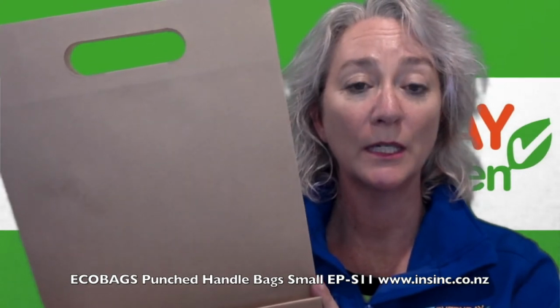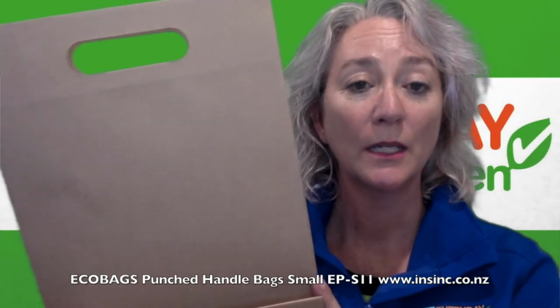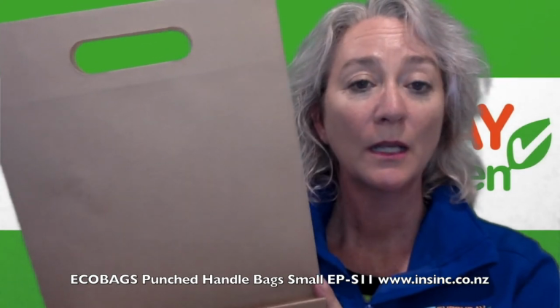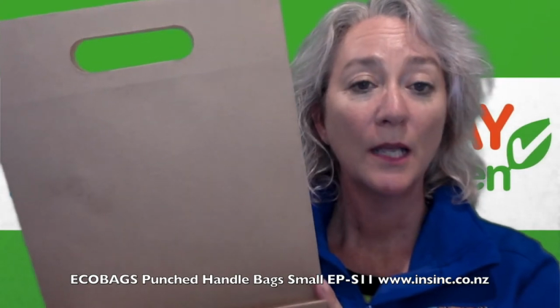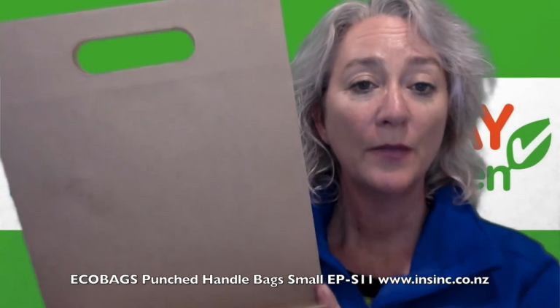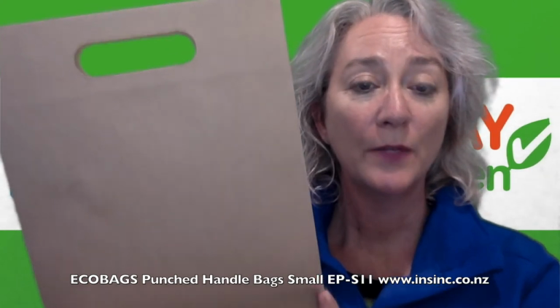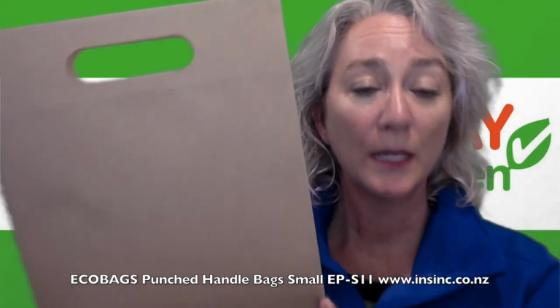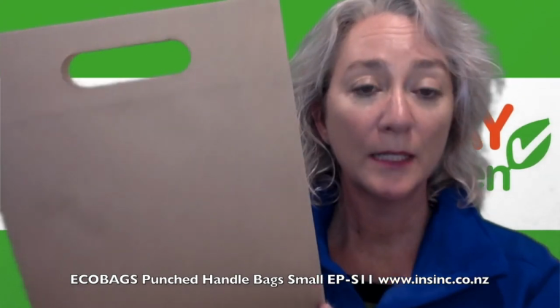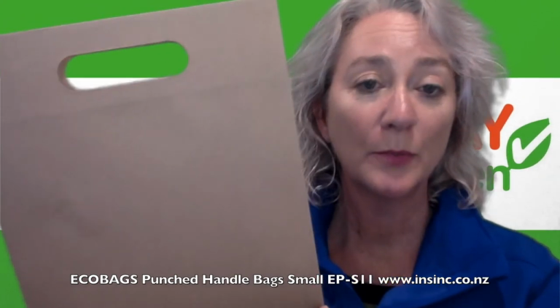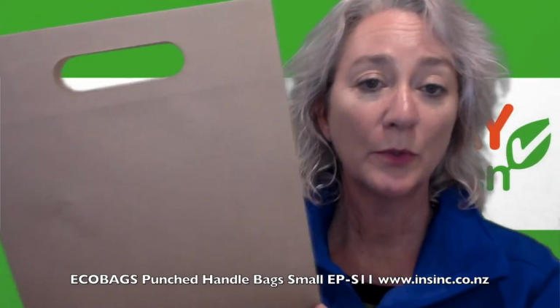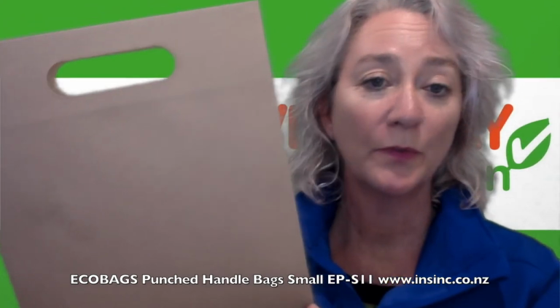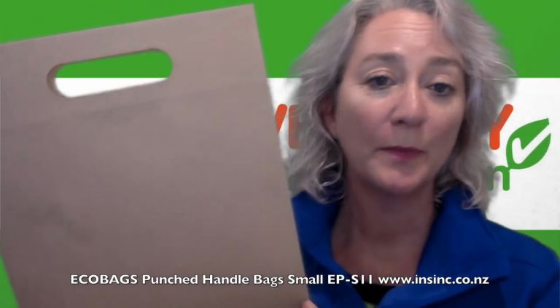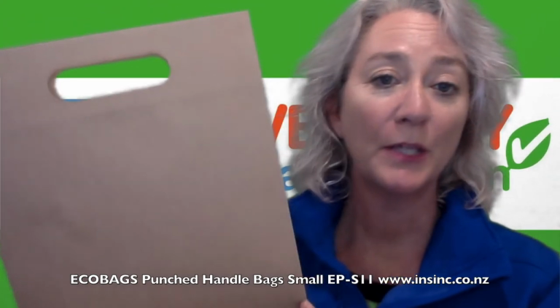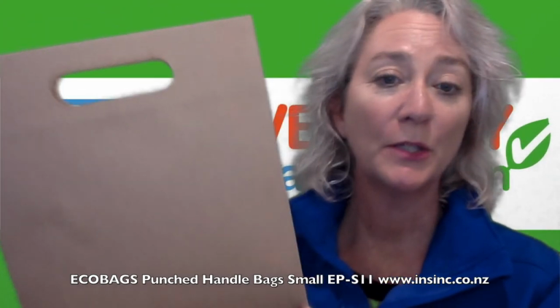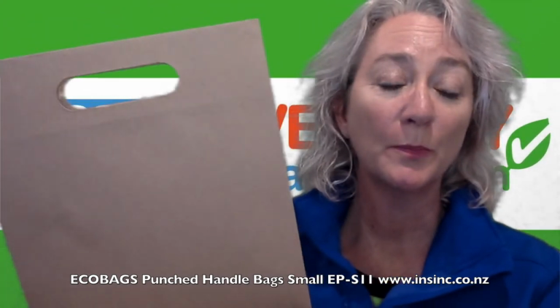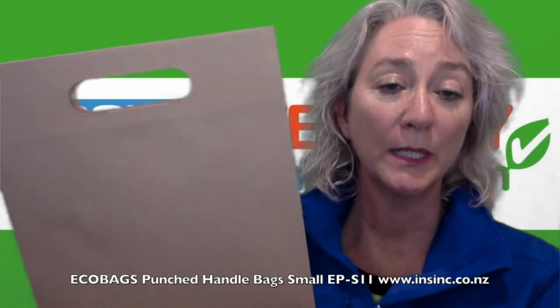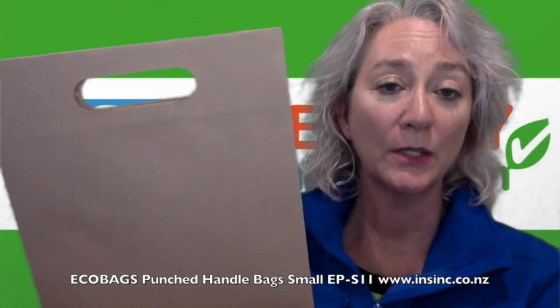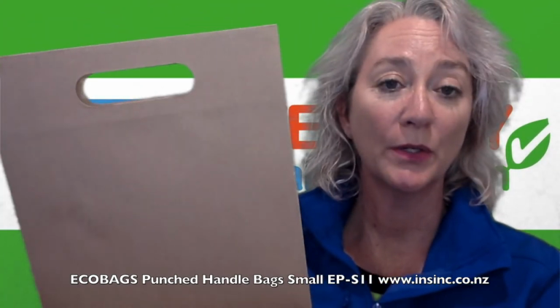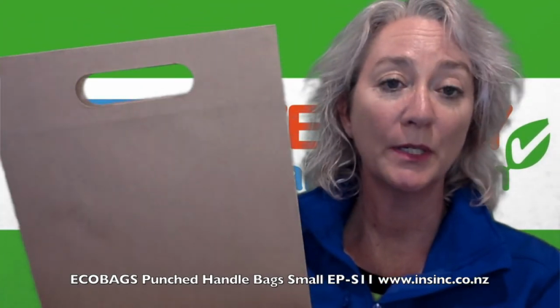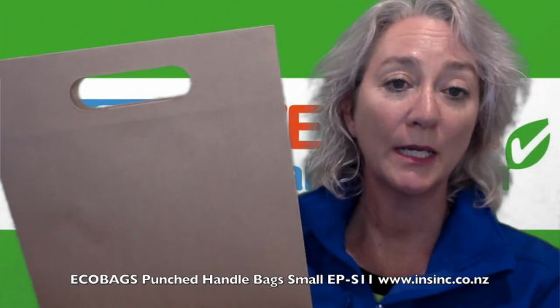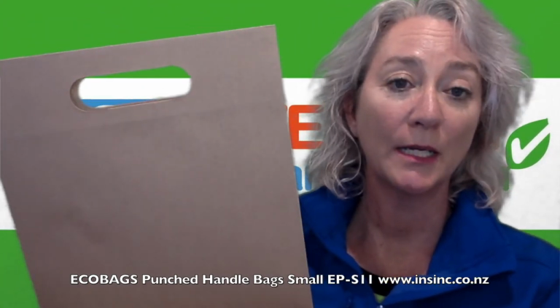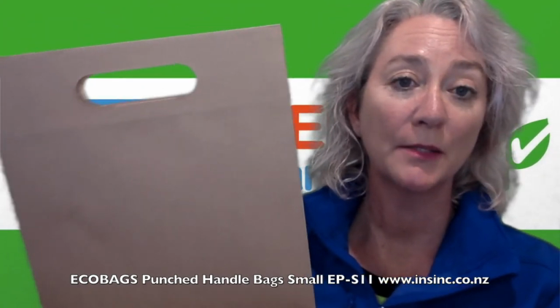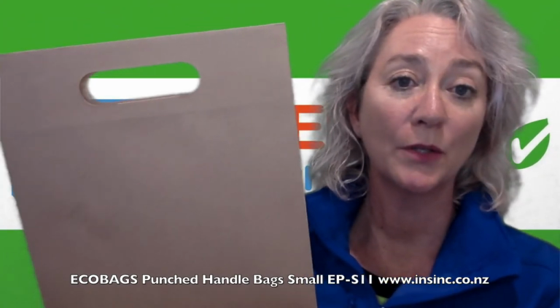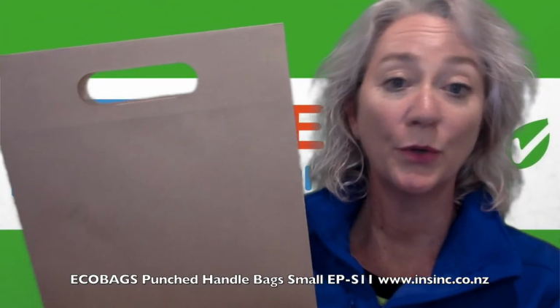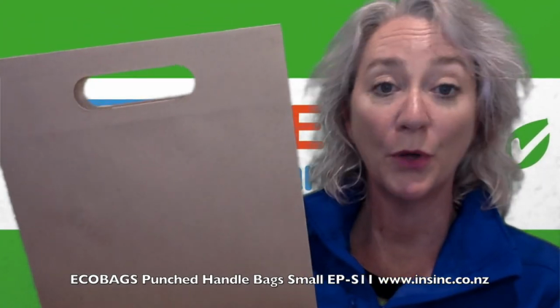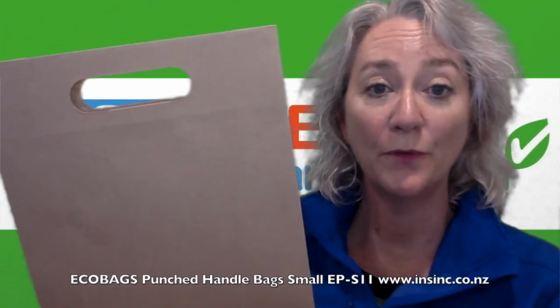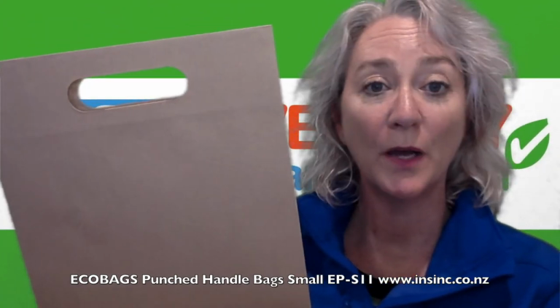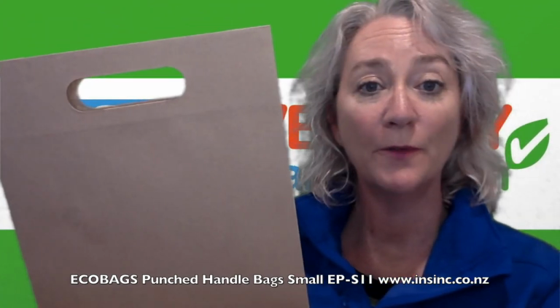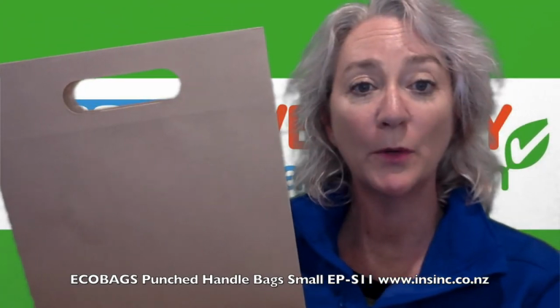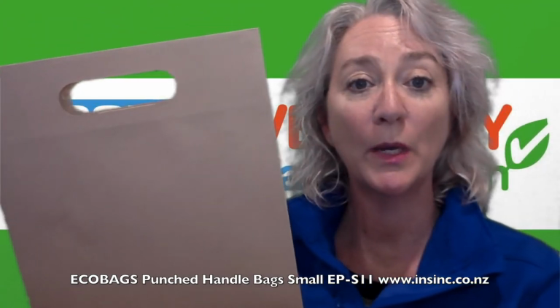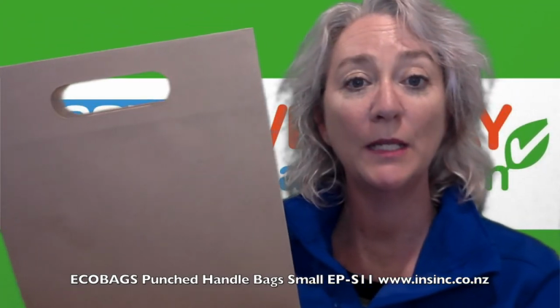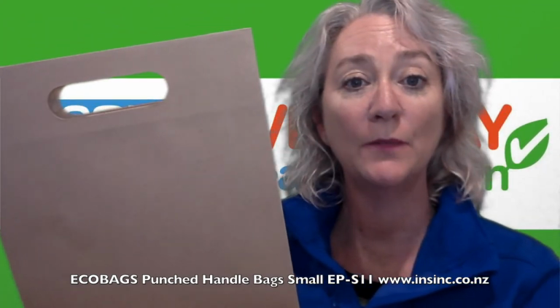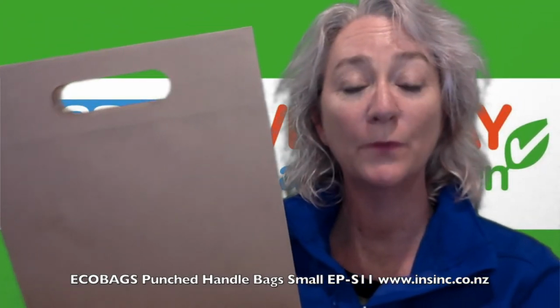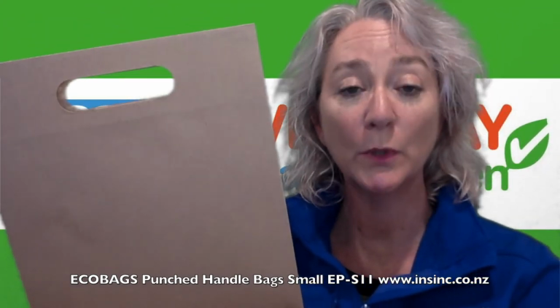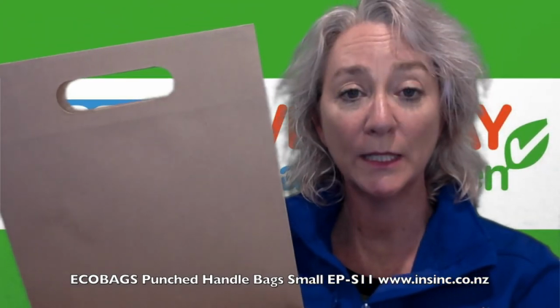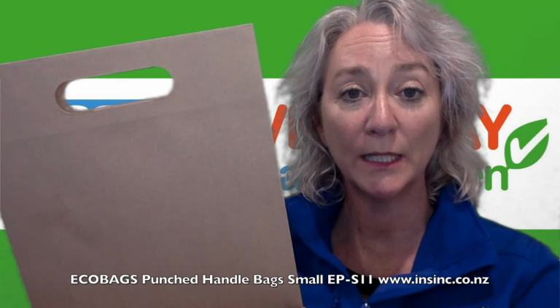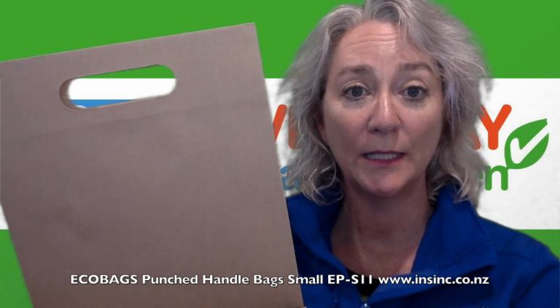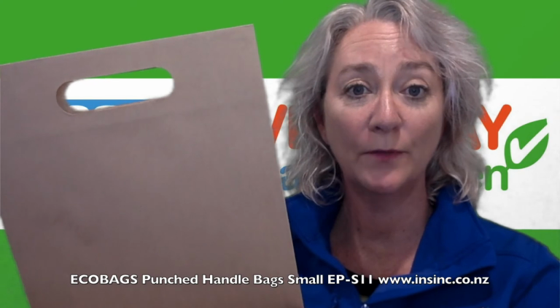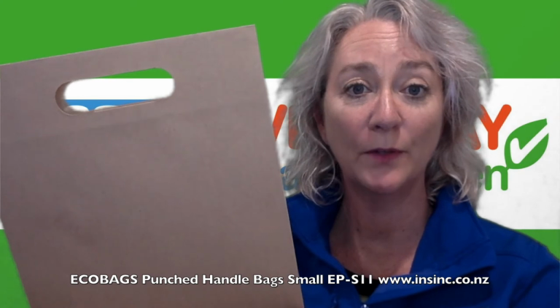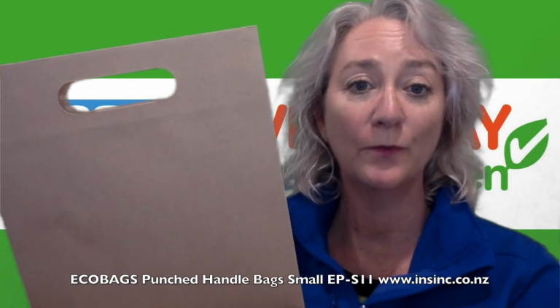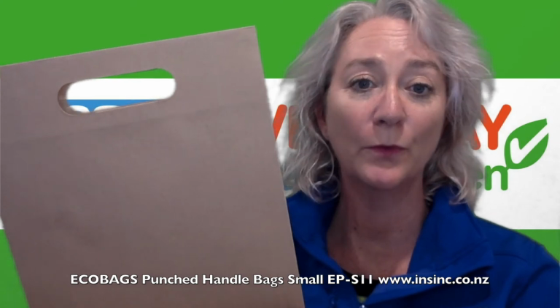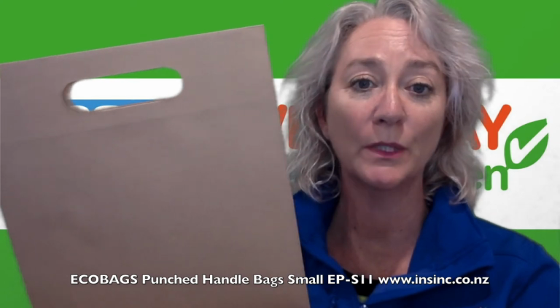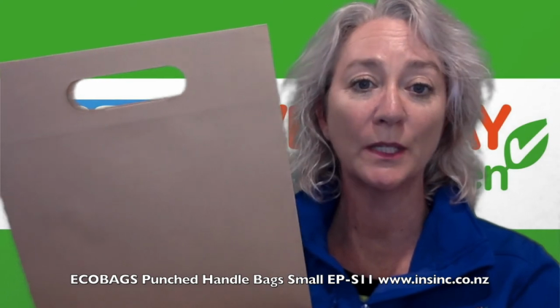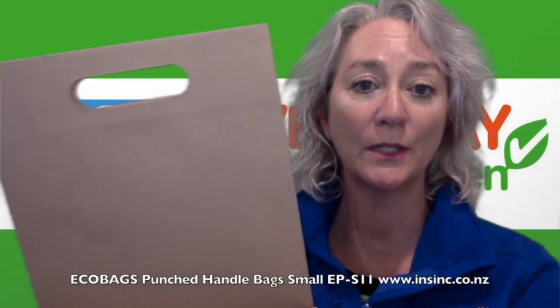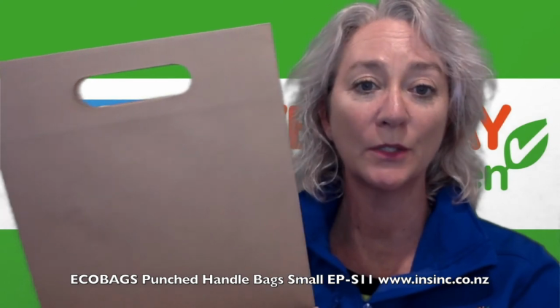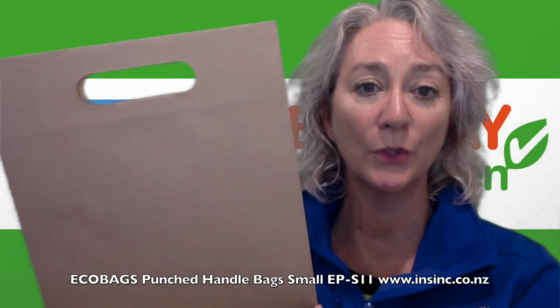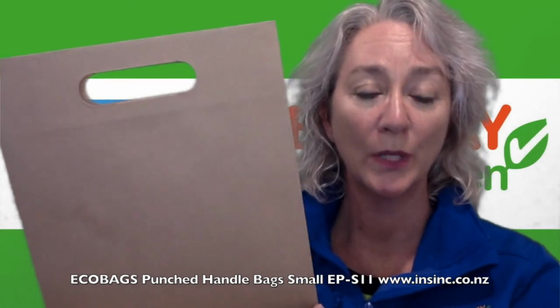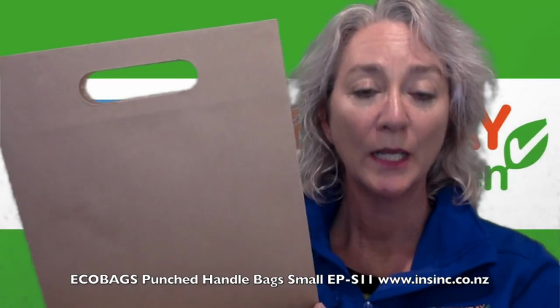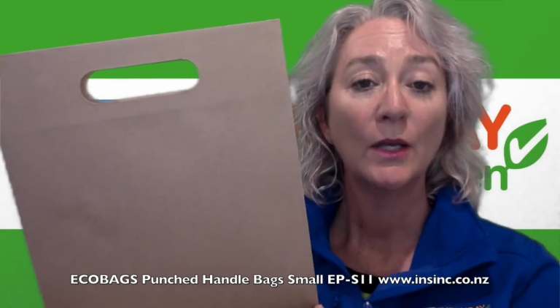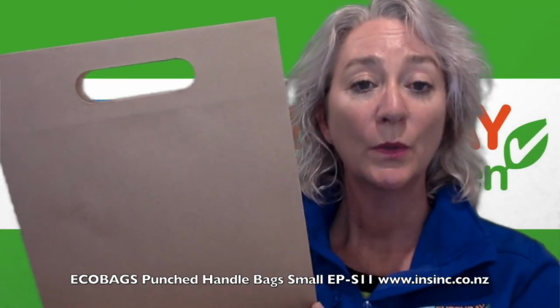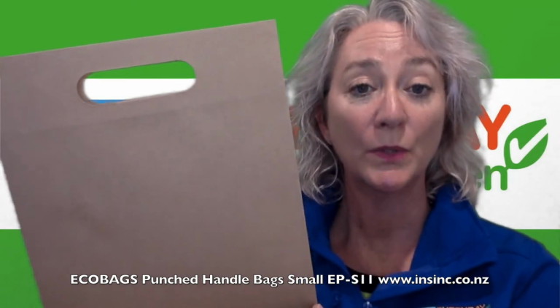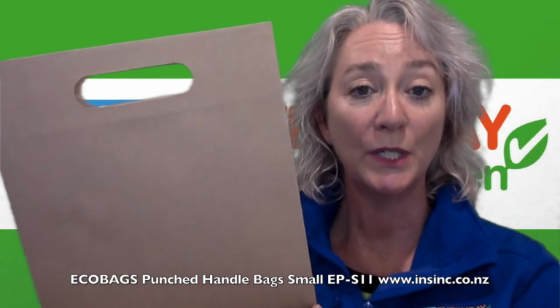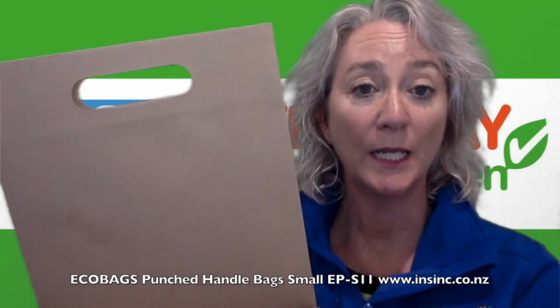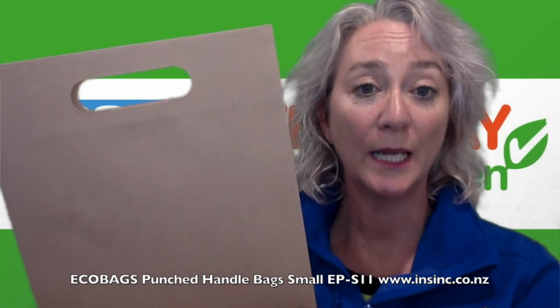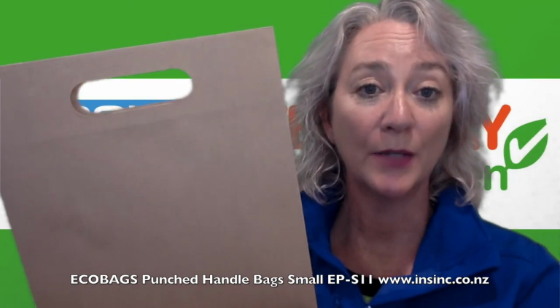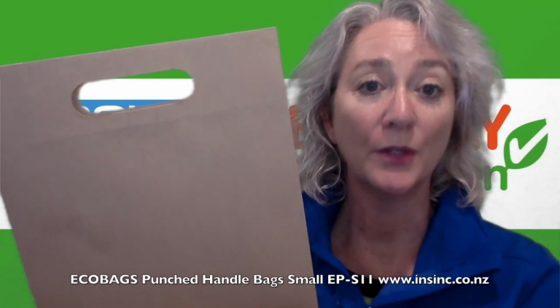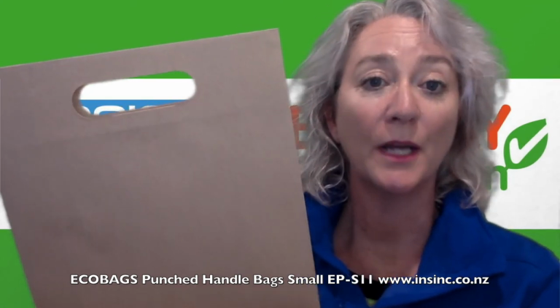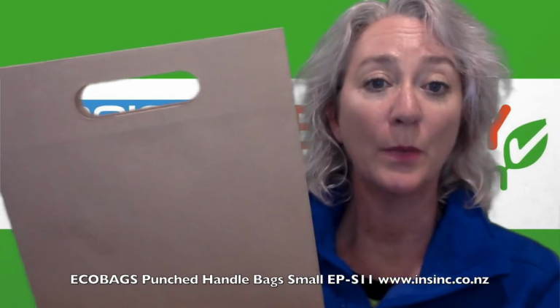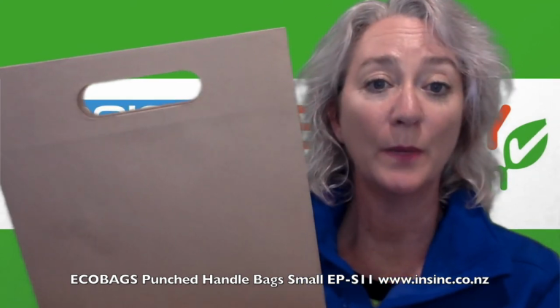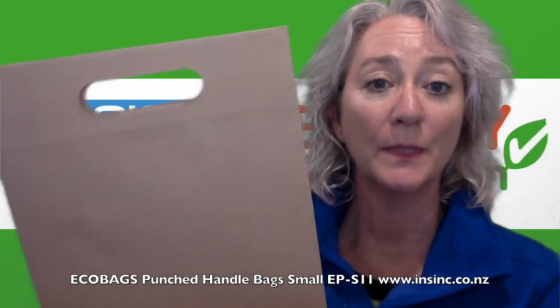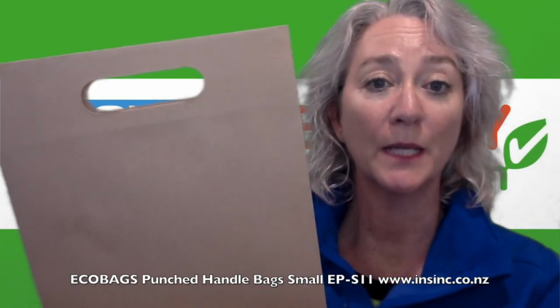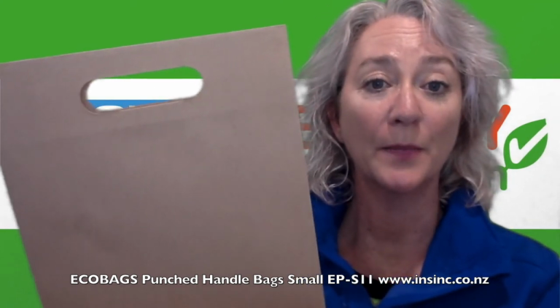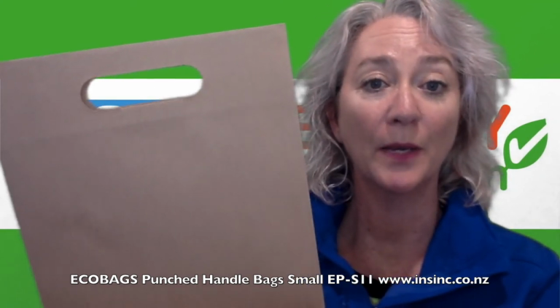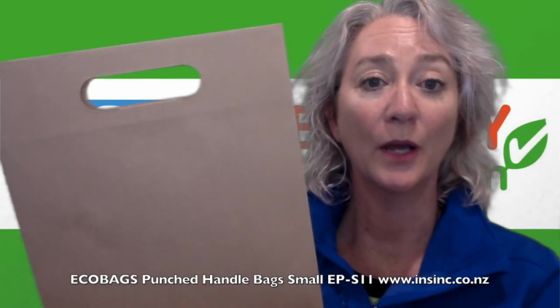If you'd like some more information please contact us on 0508 467 462 or check it out on our website below.